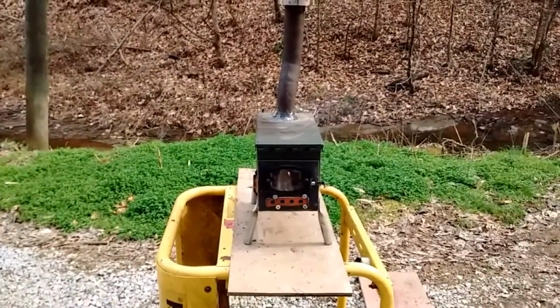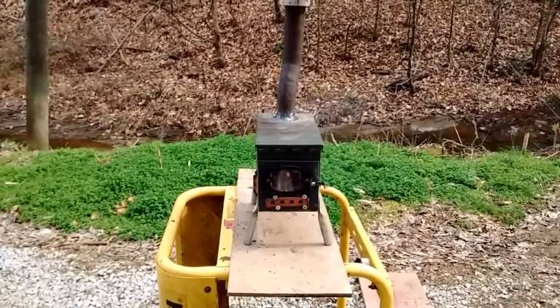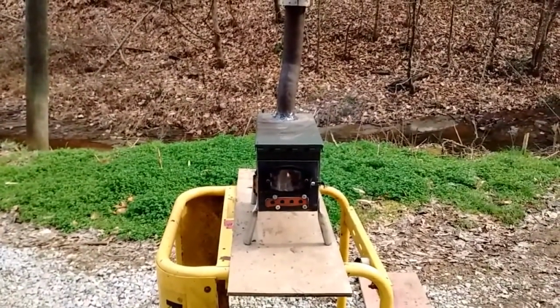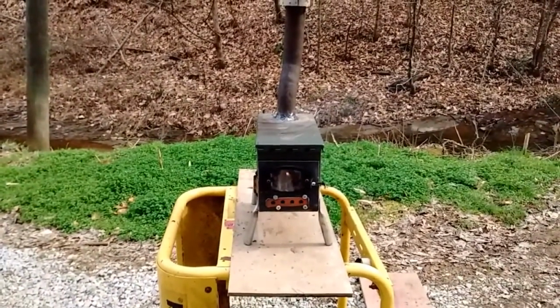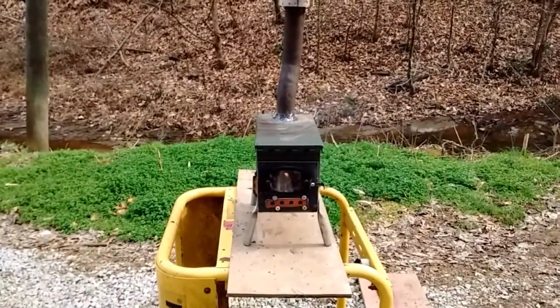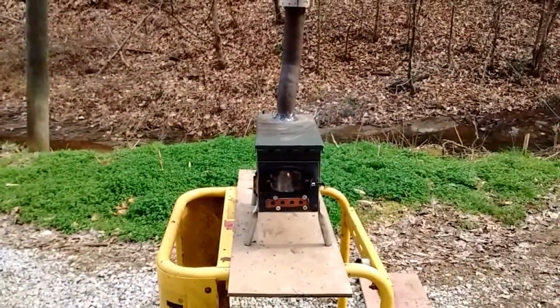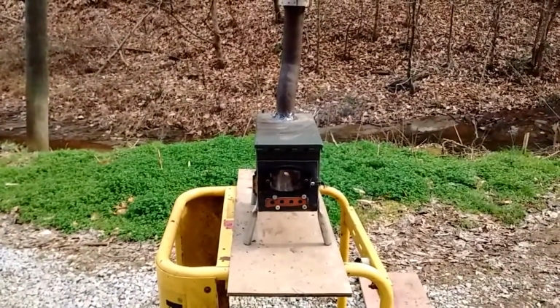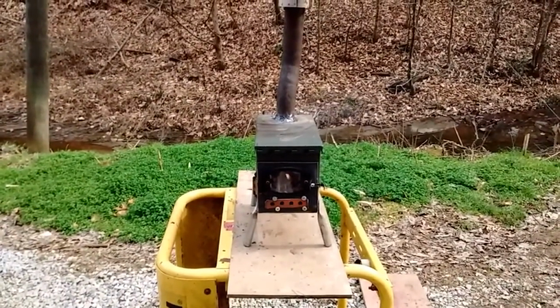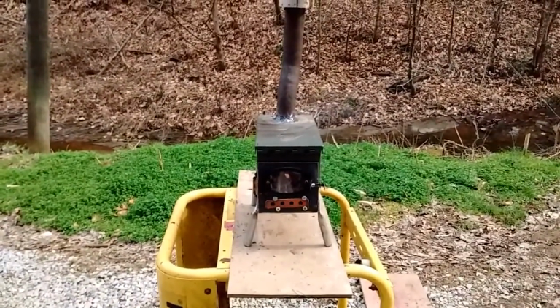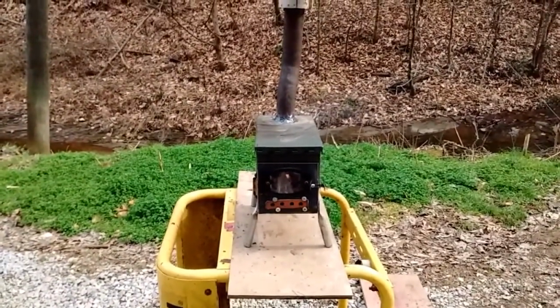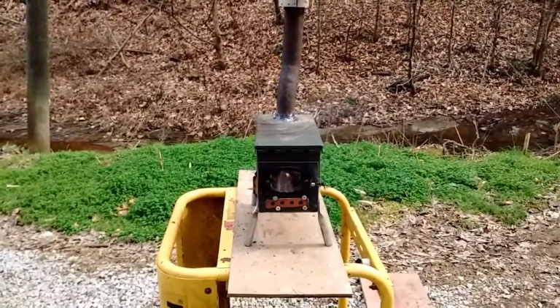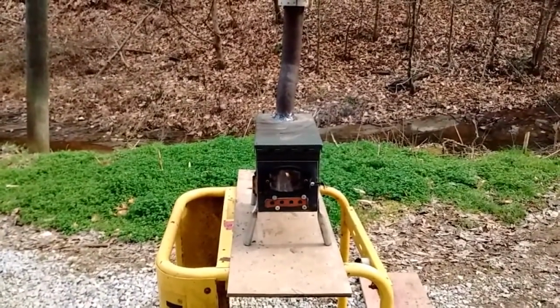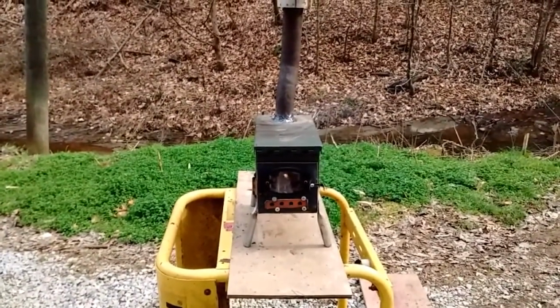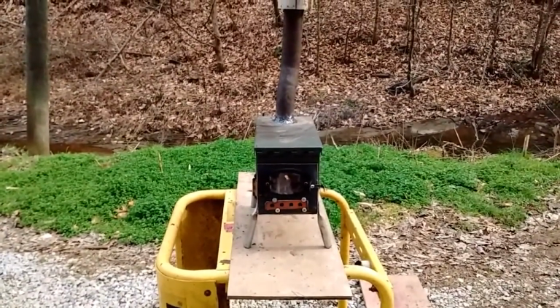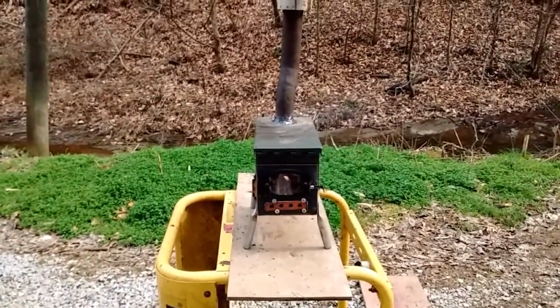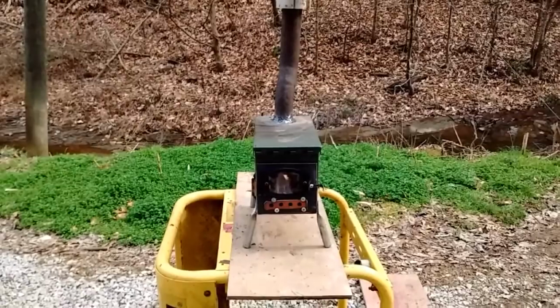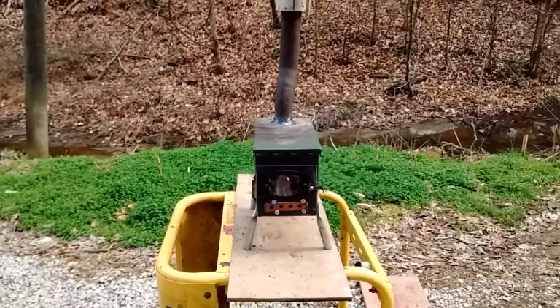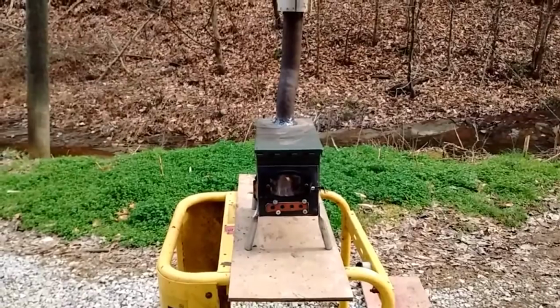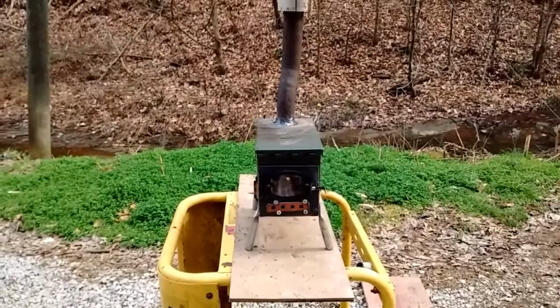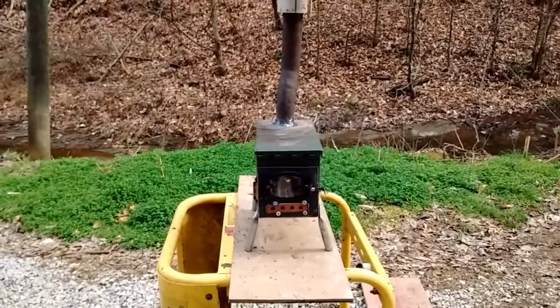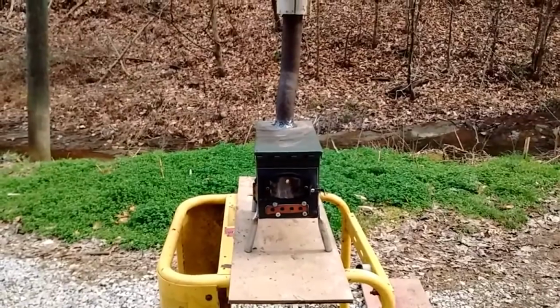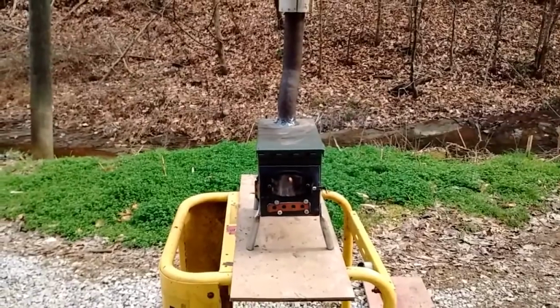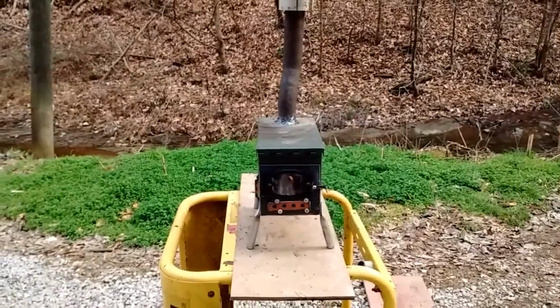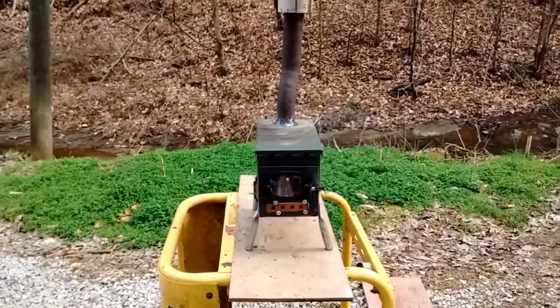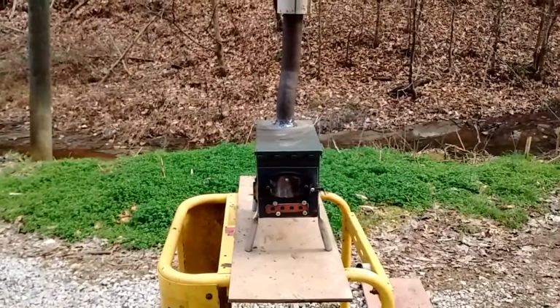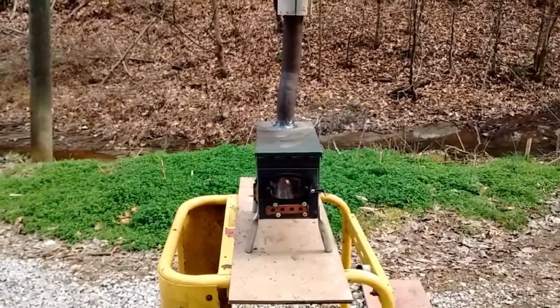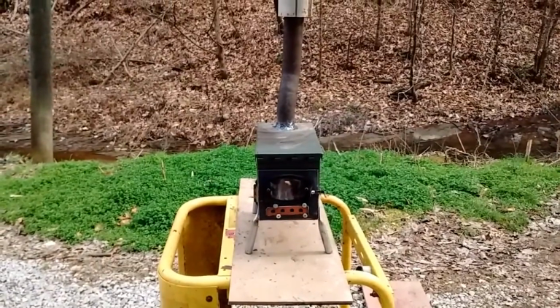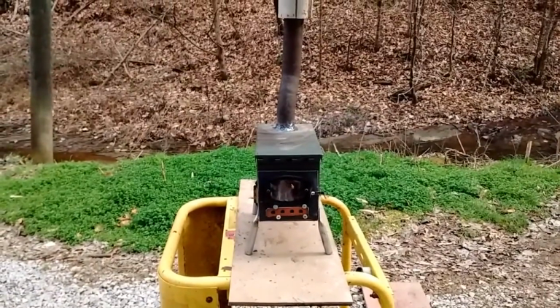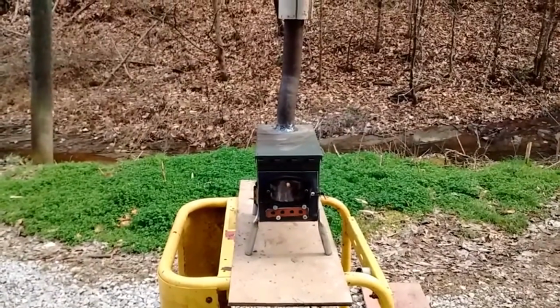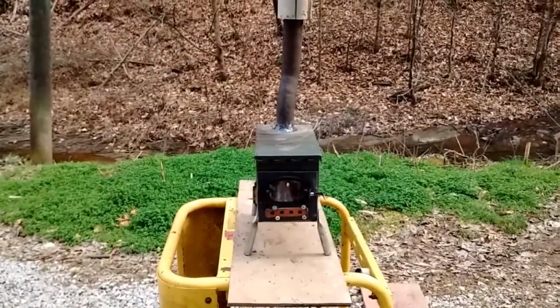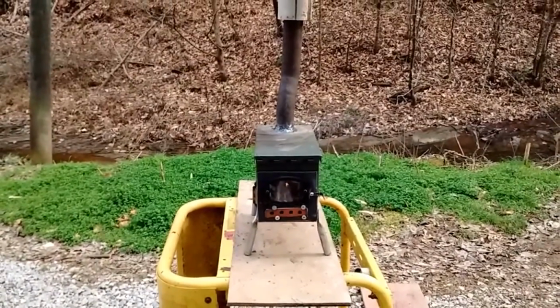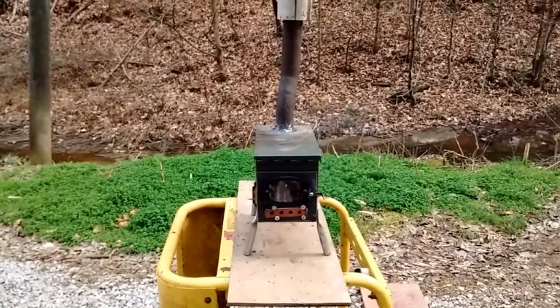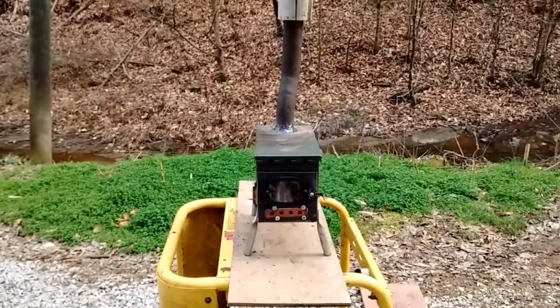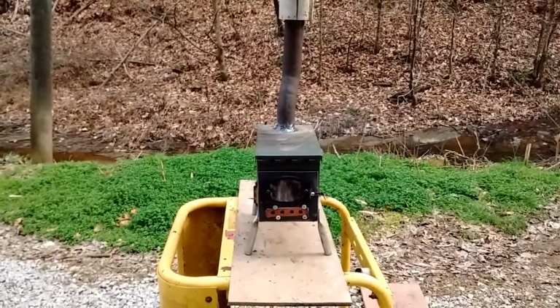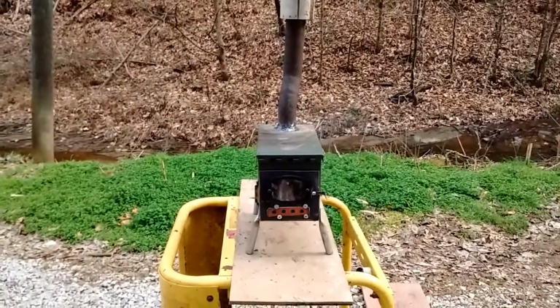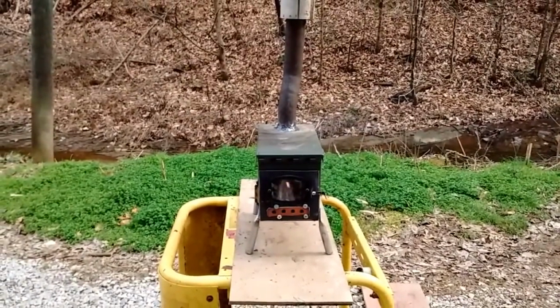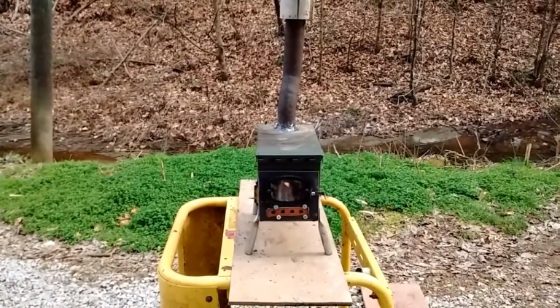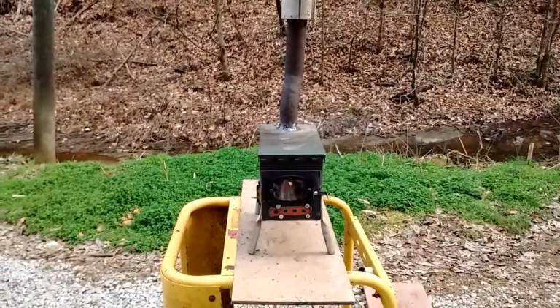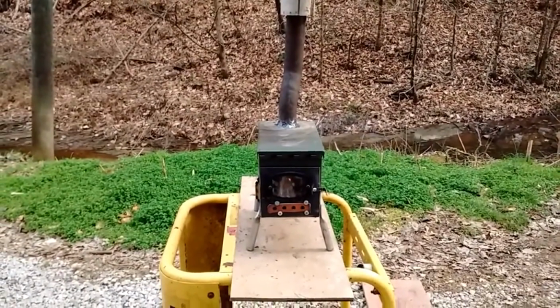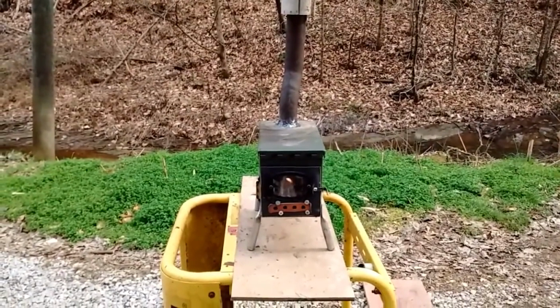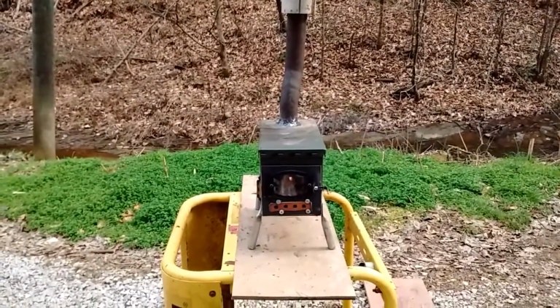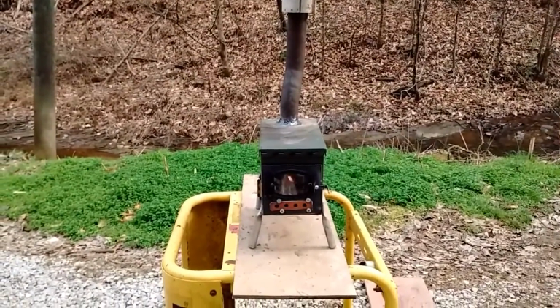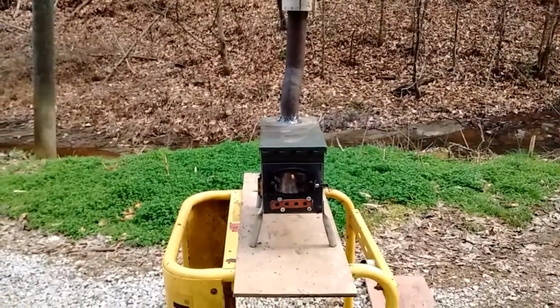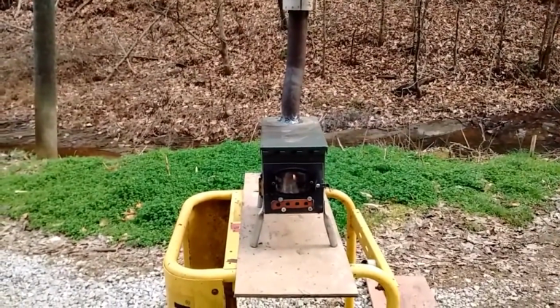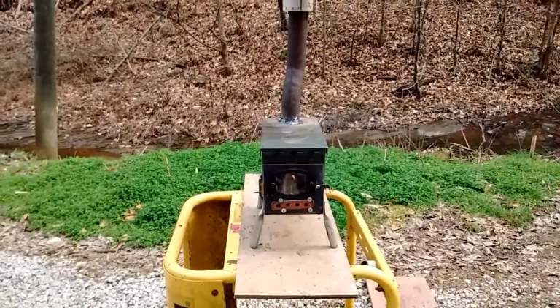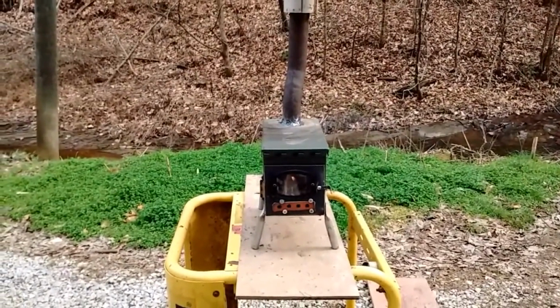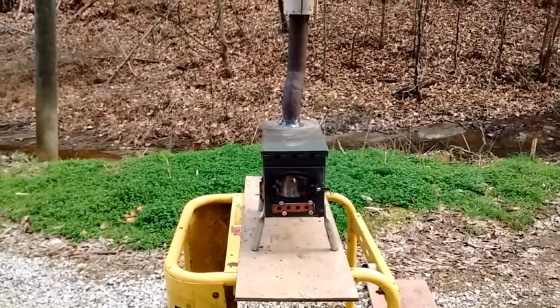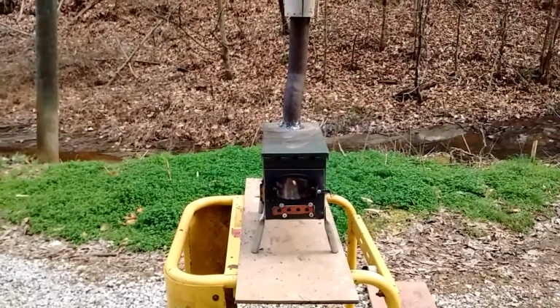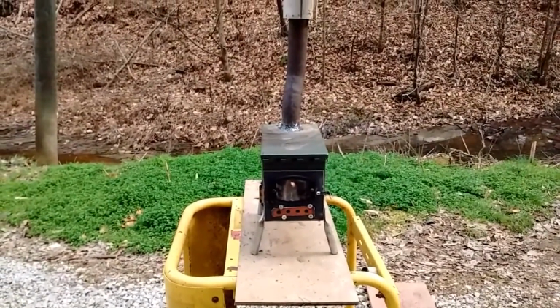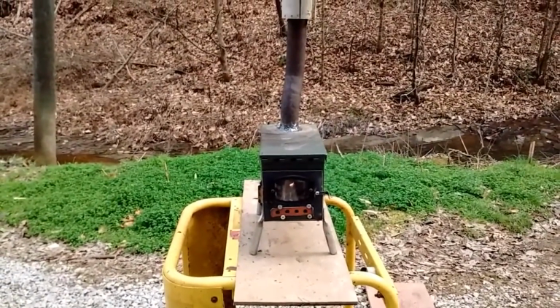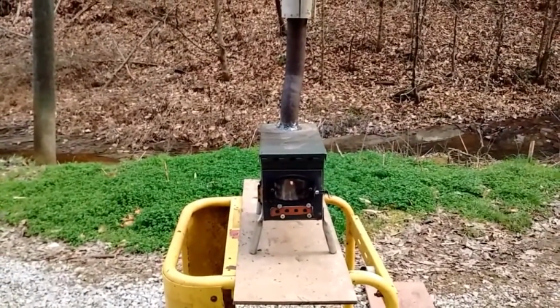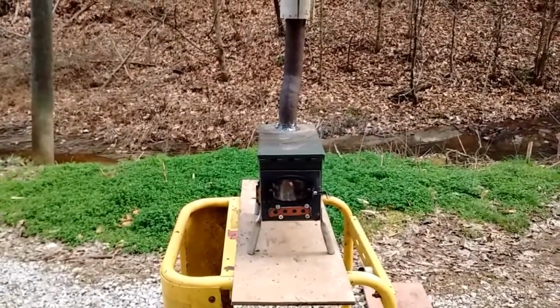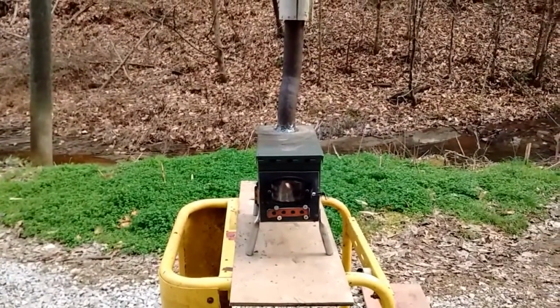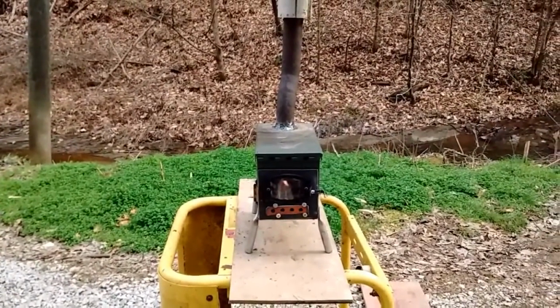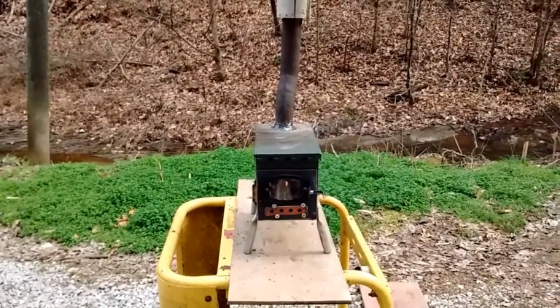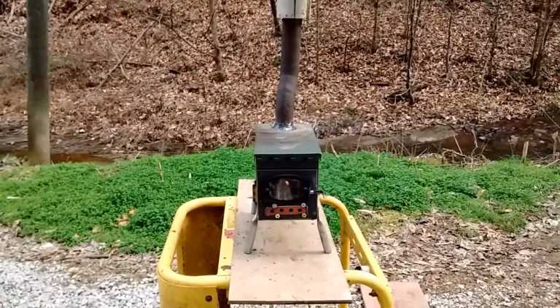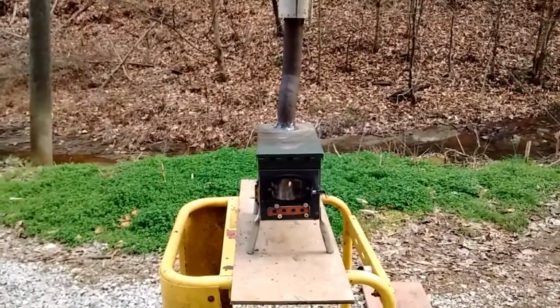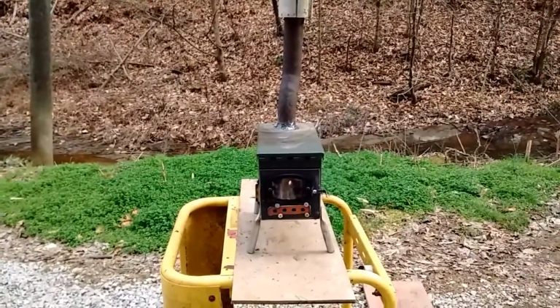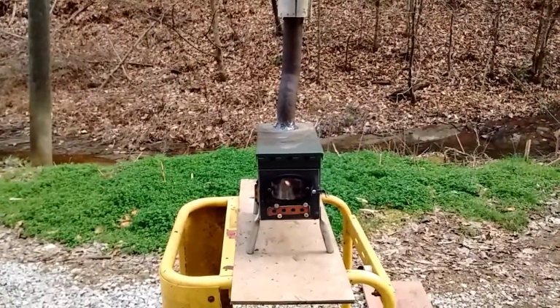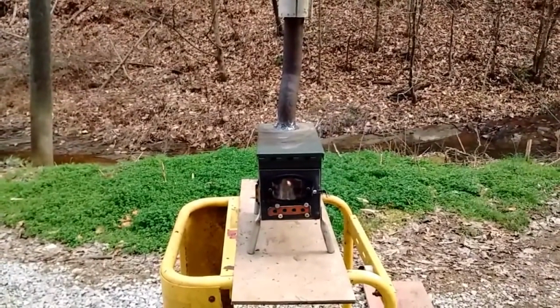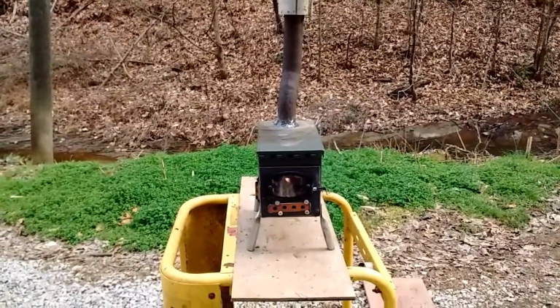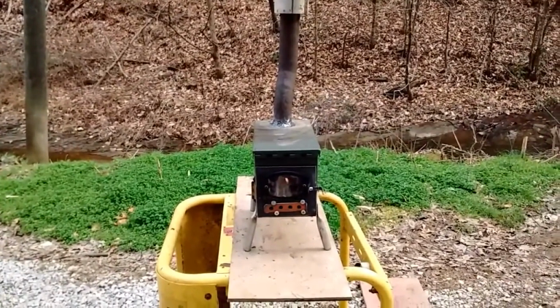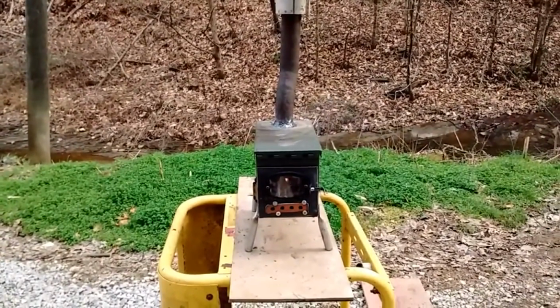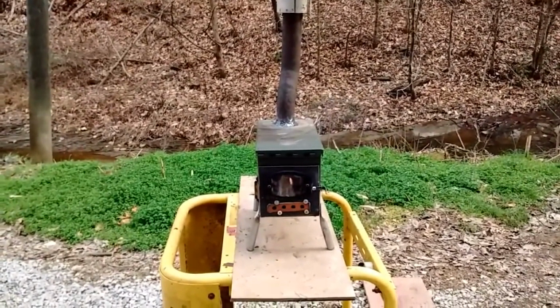I'm gonna load it up with some wood — probably some oak — and see how long it'll burn.